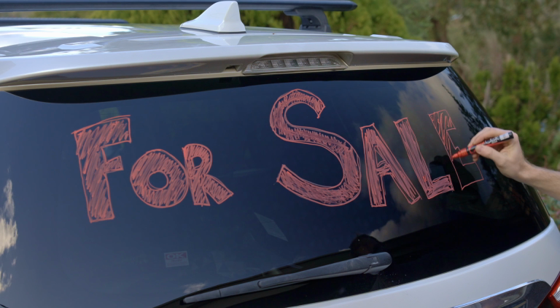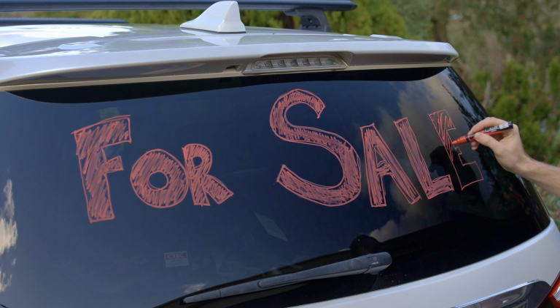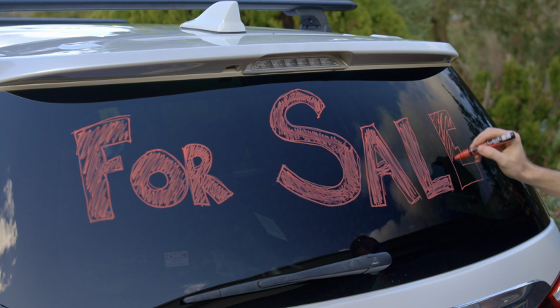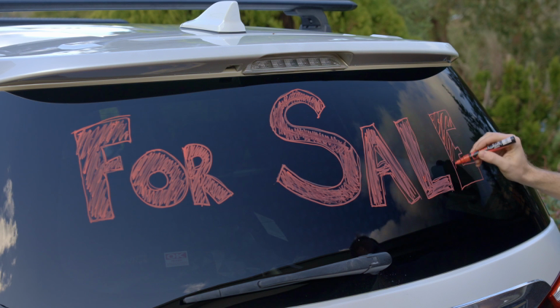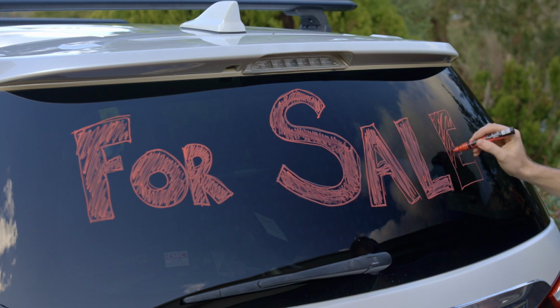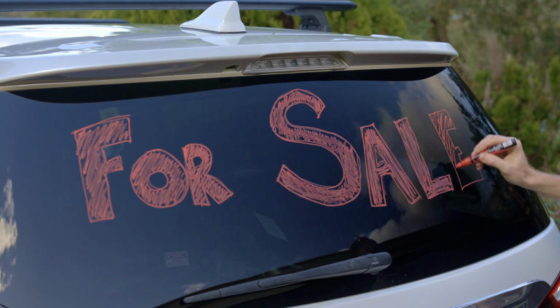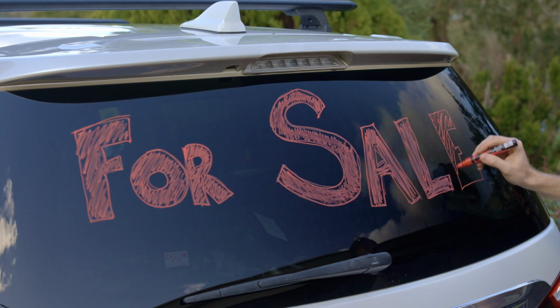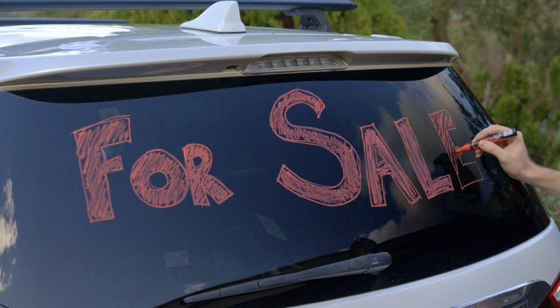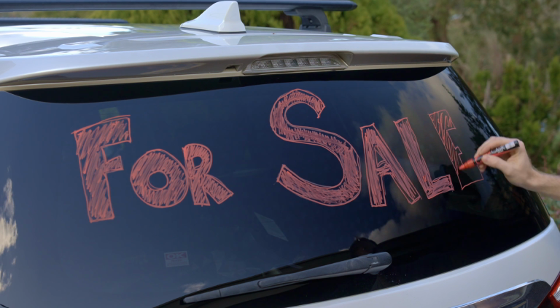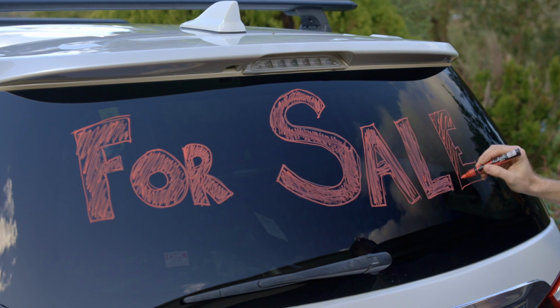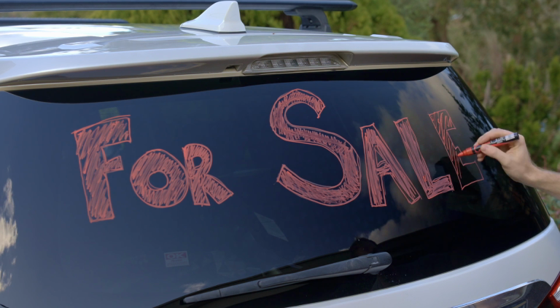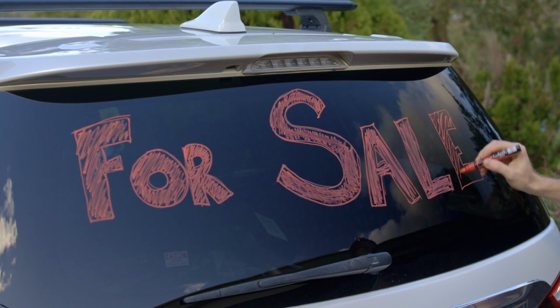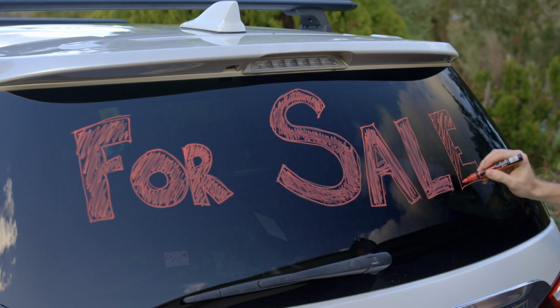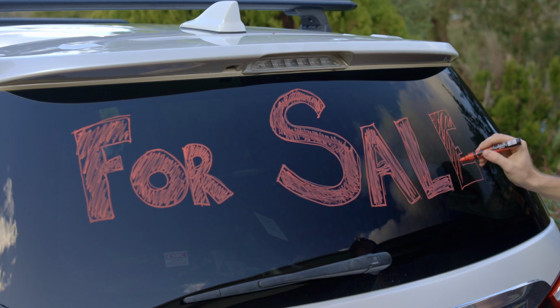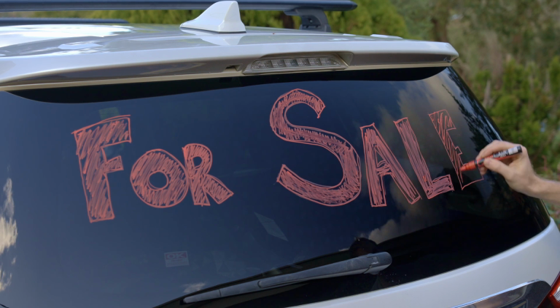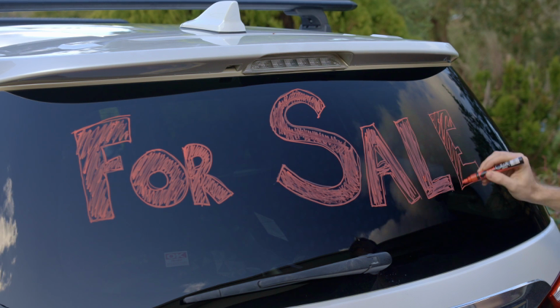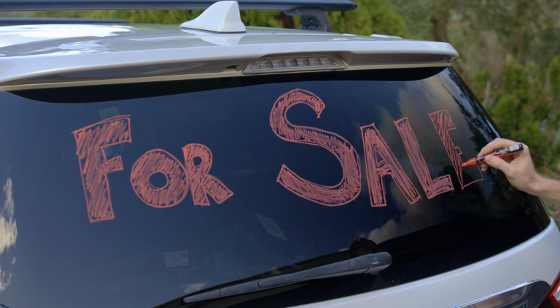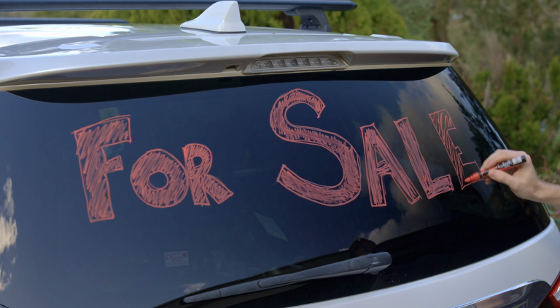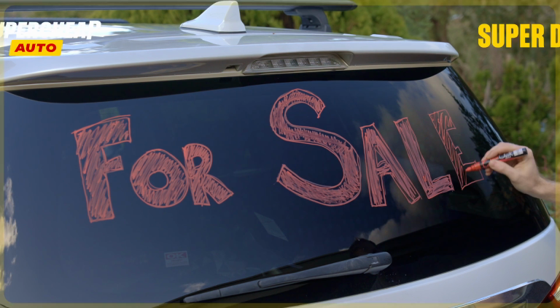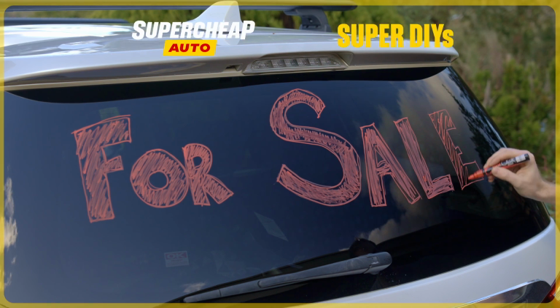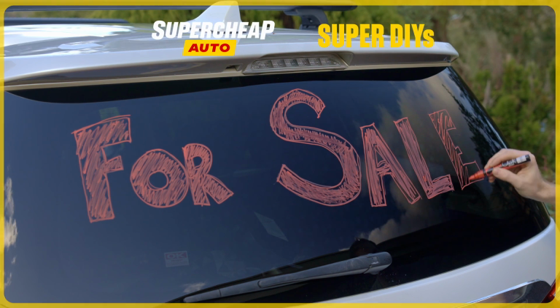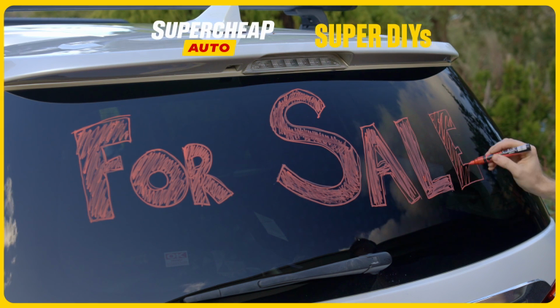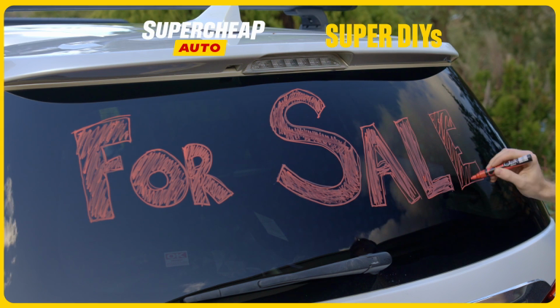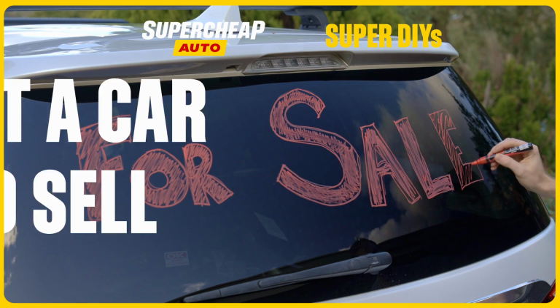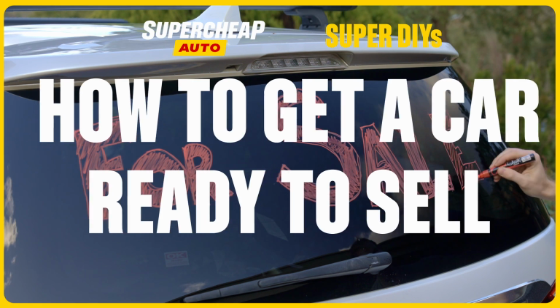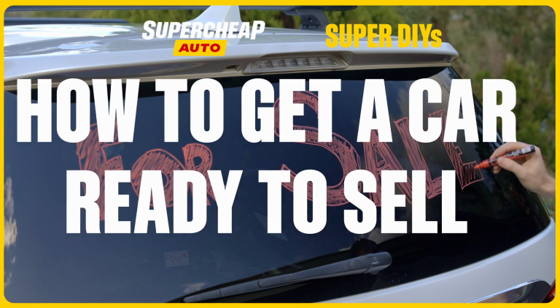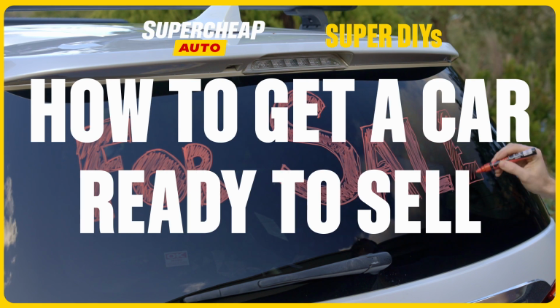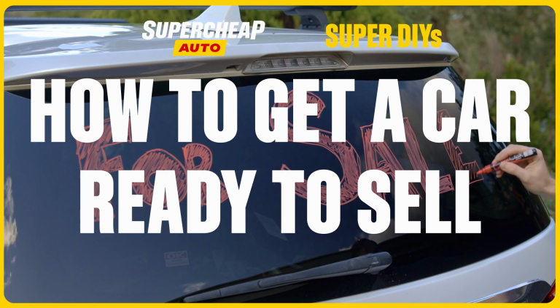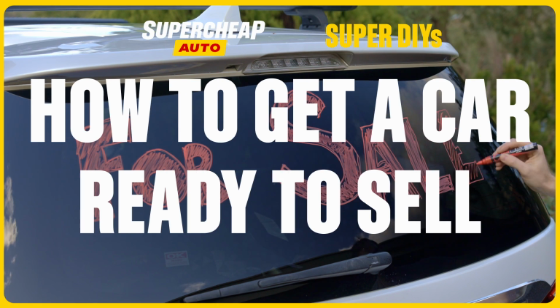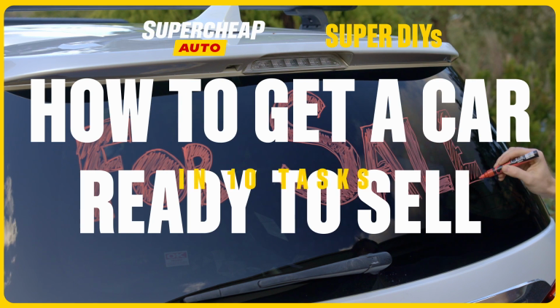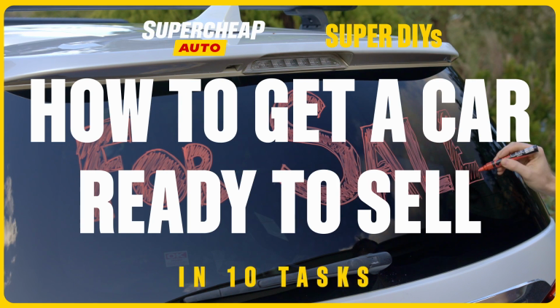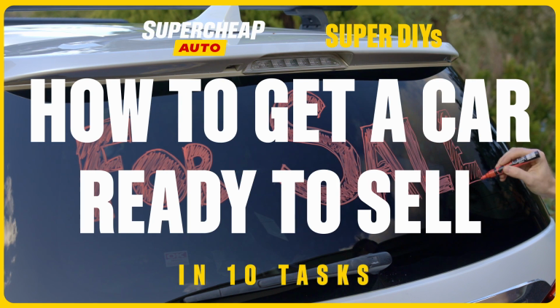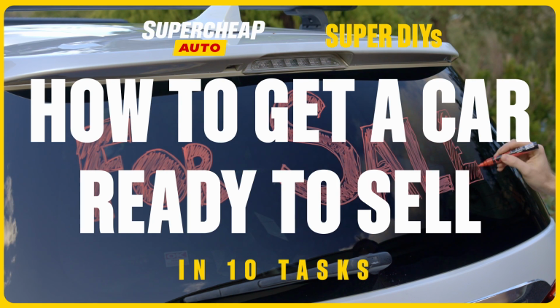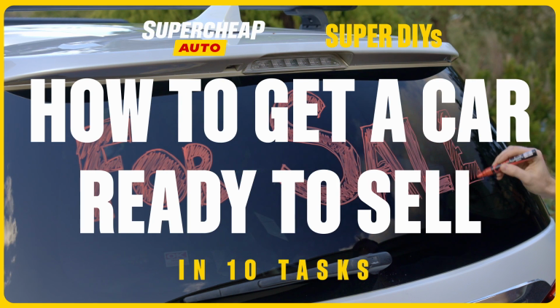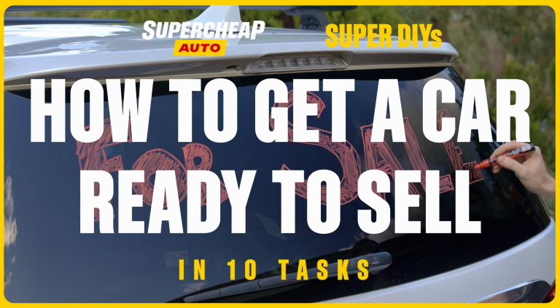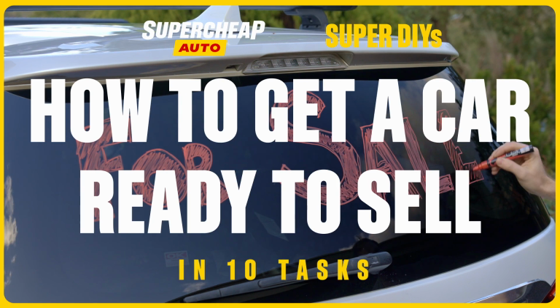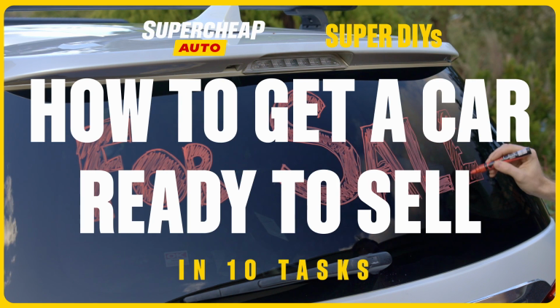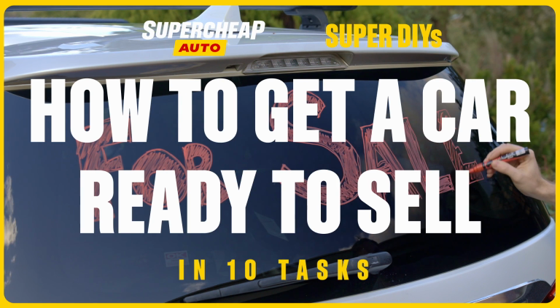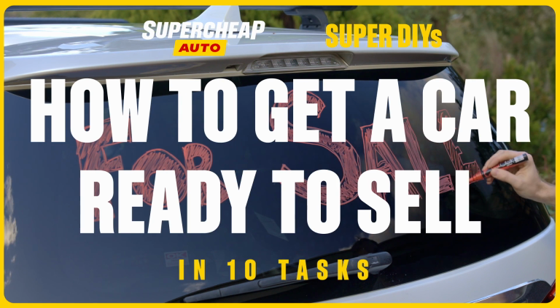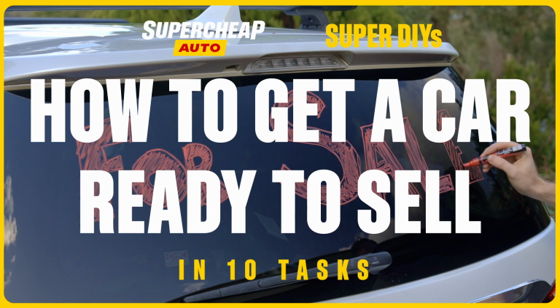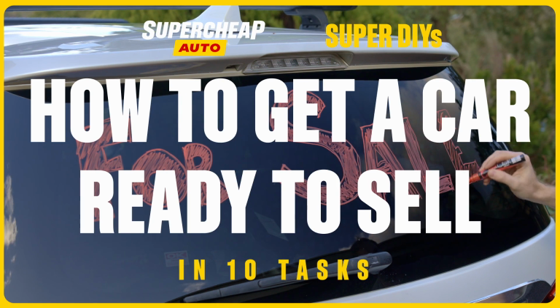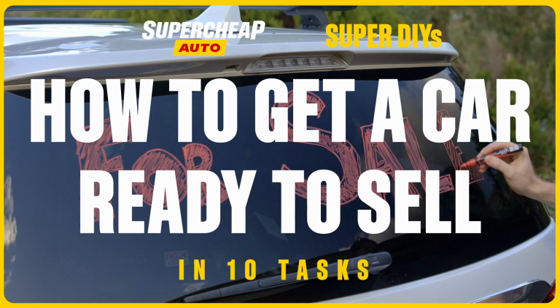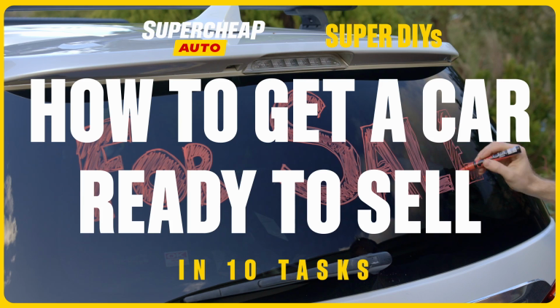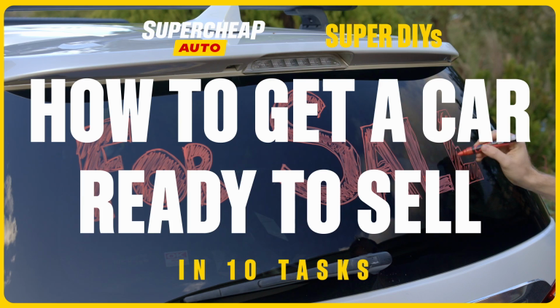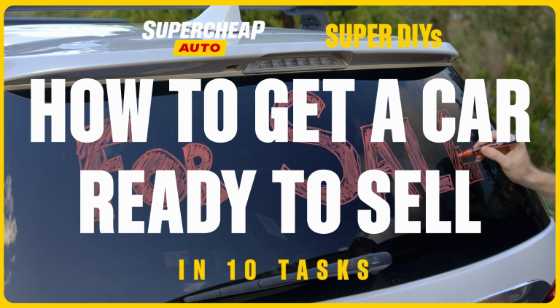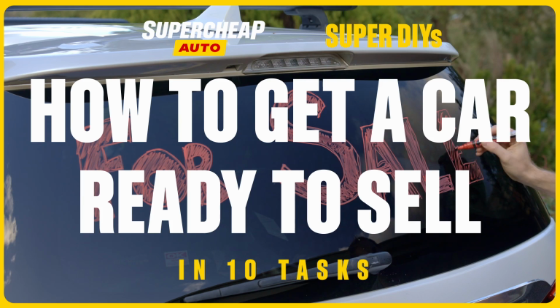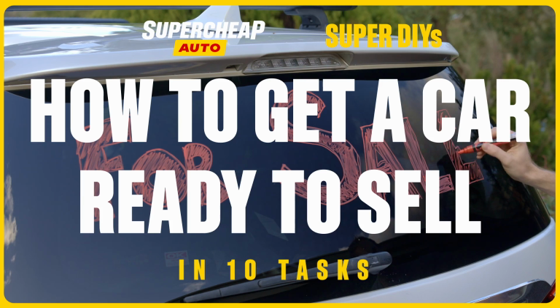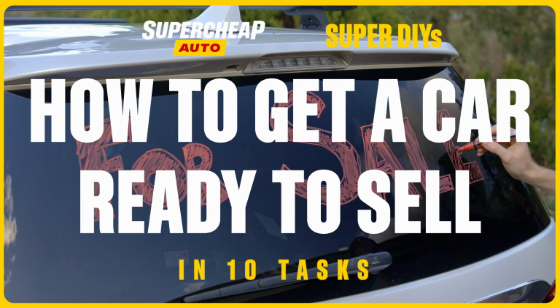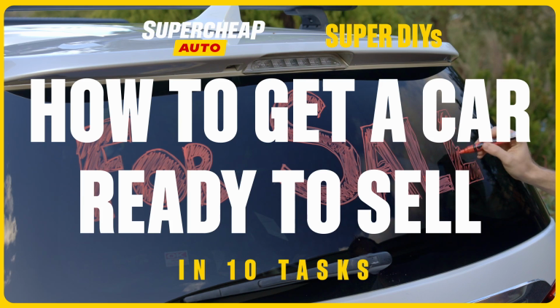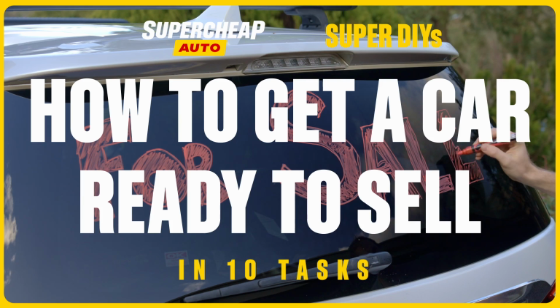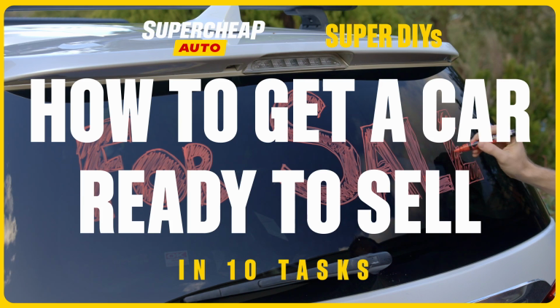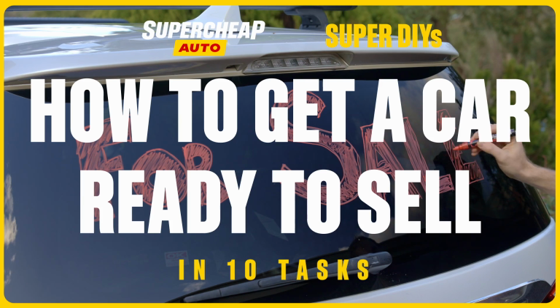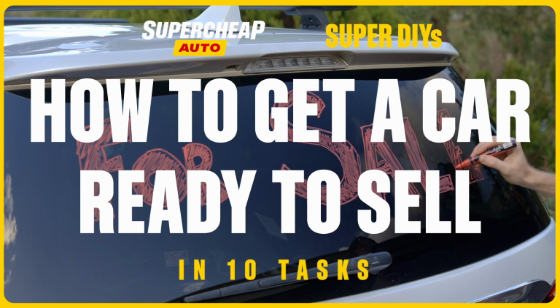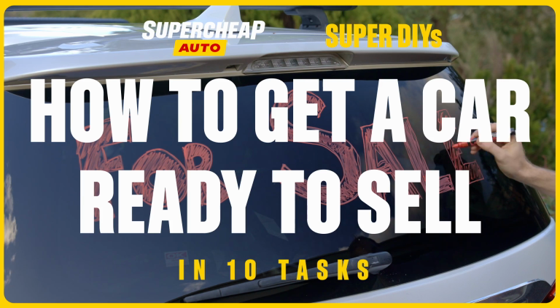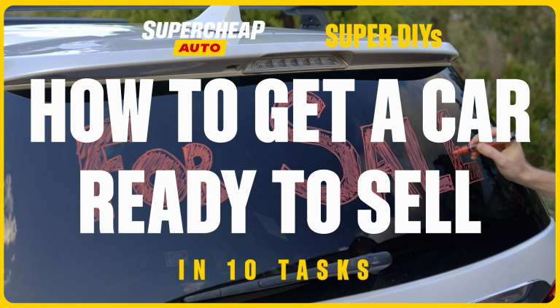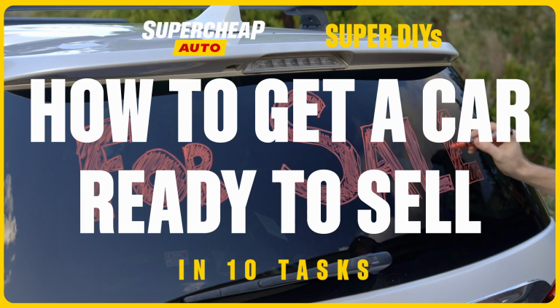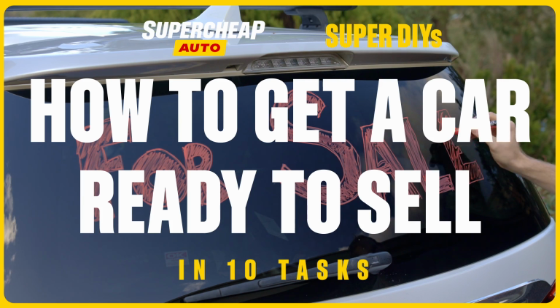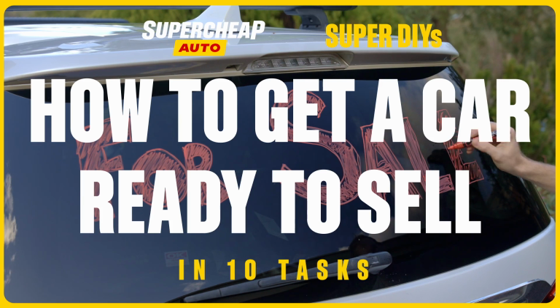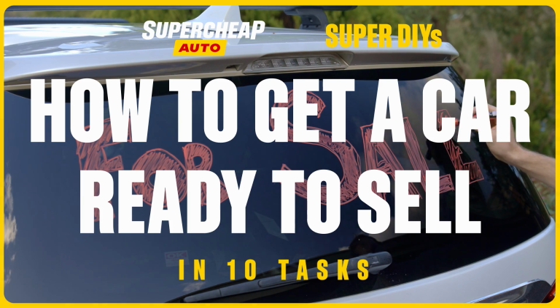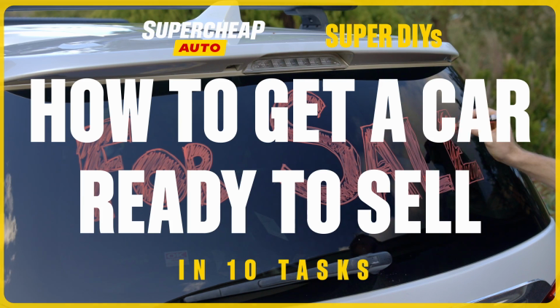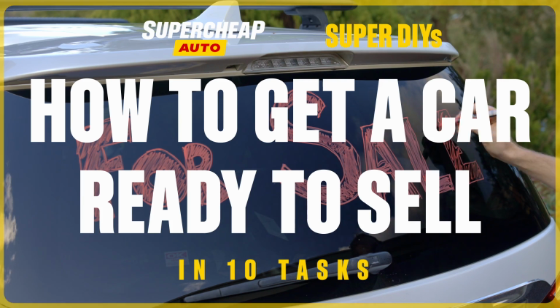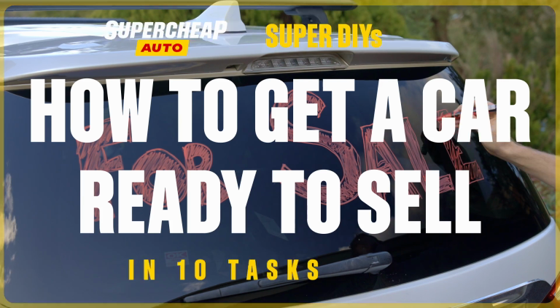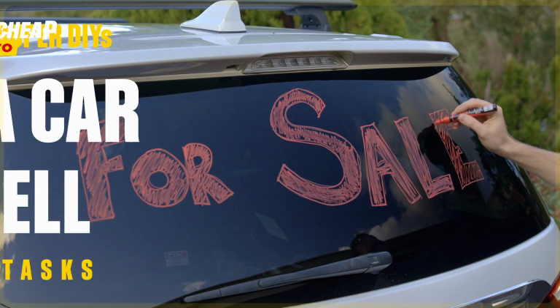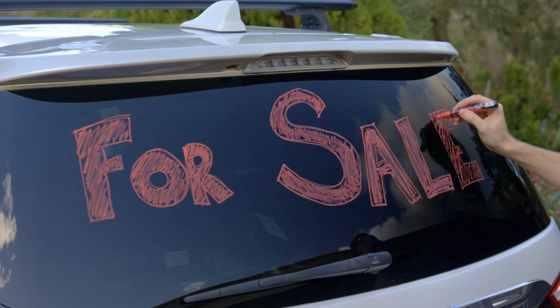So it's time to move on. These 10 simple tasks will have your car ready to sell for the best possible price.